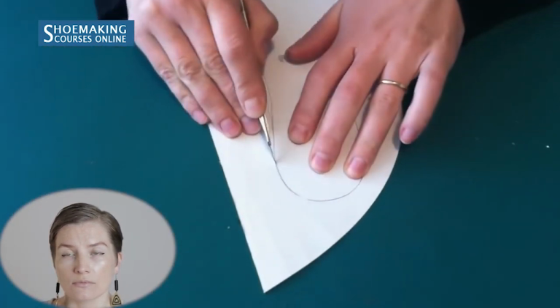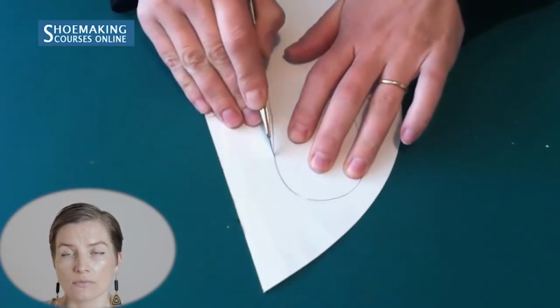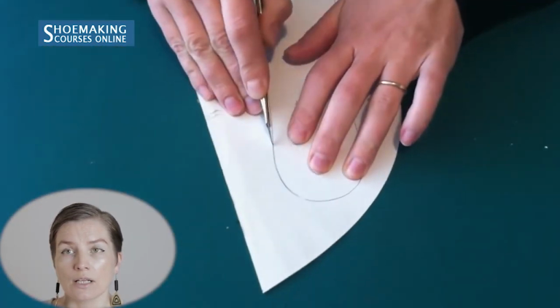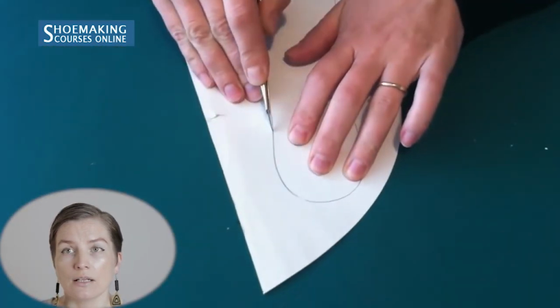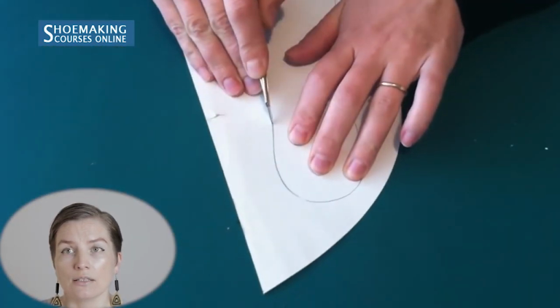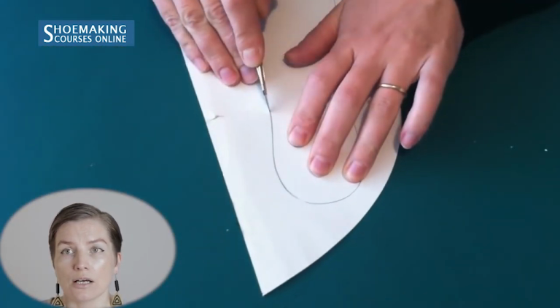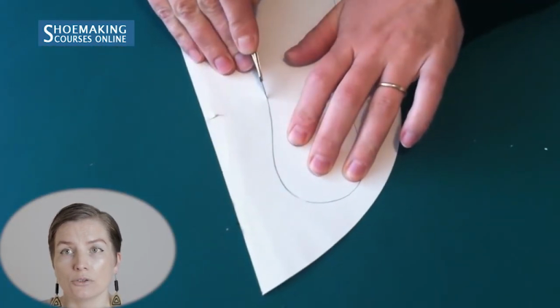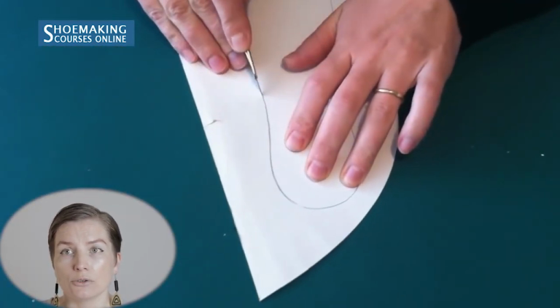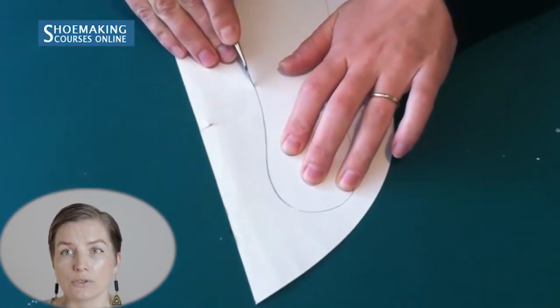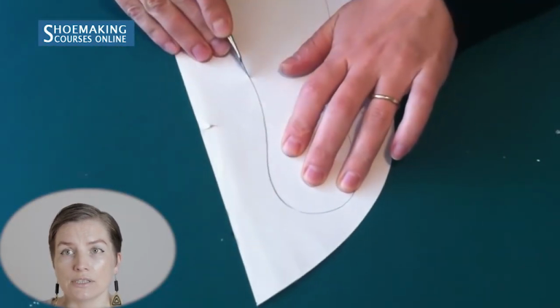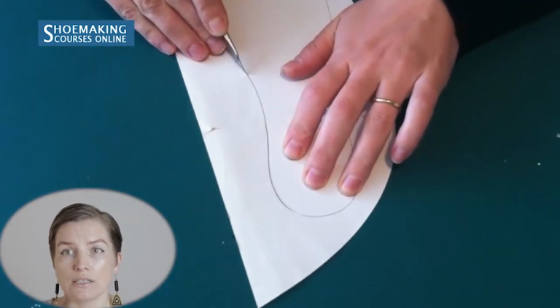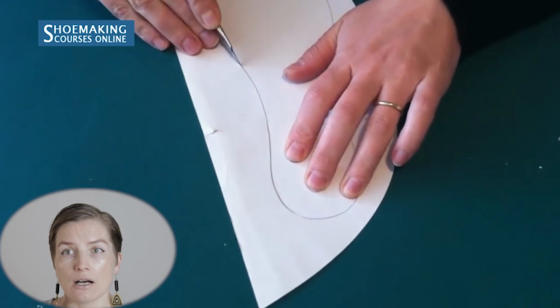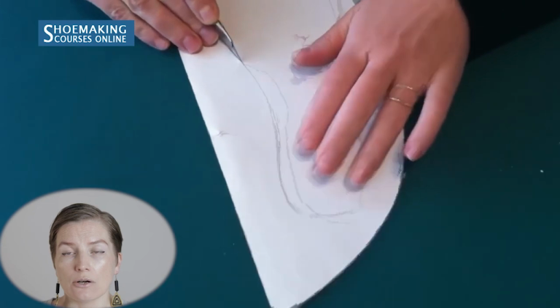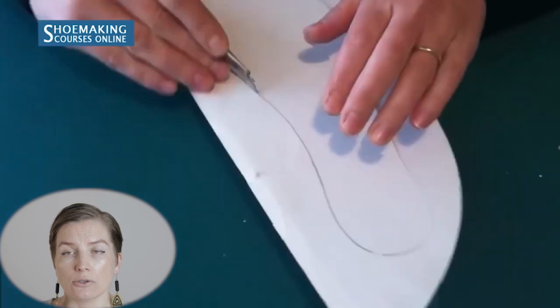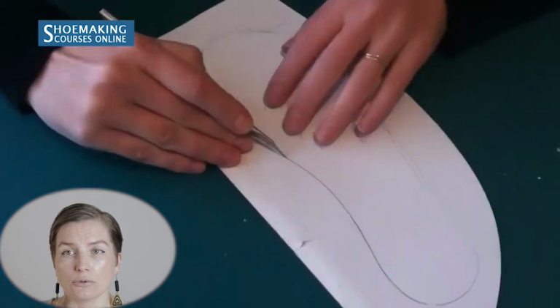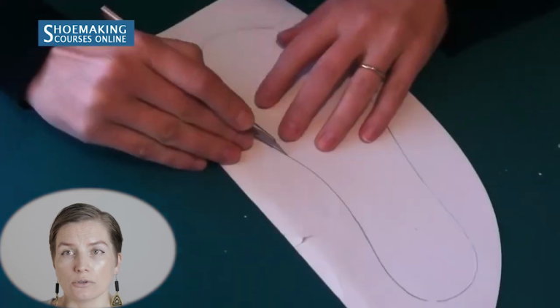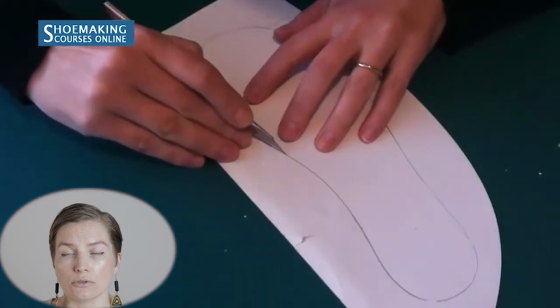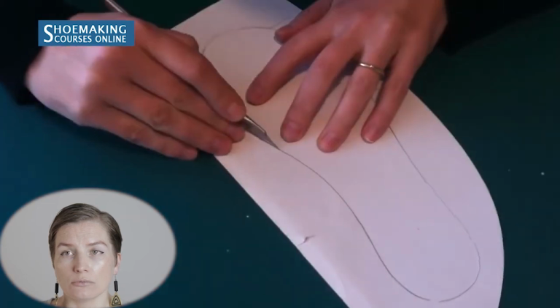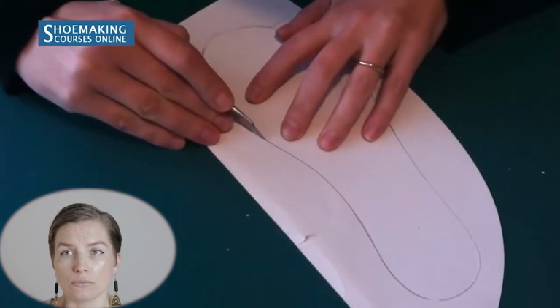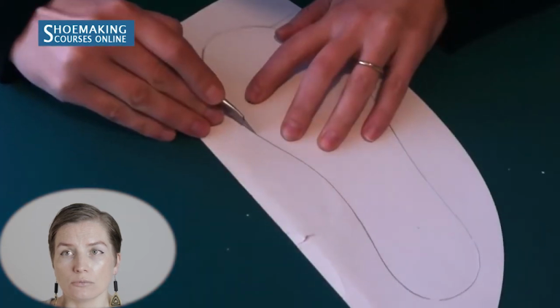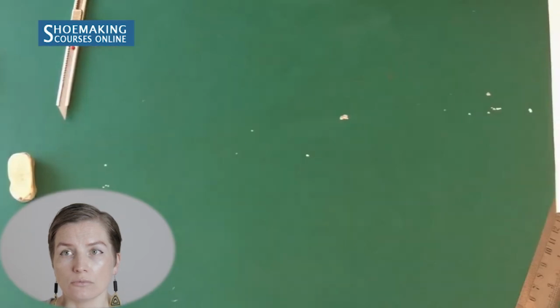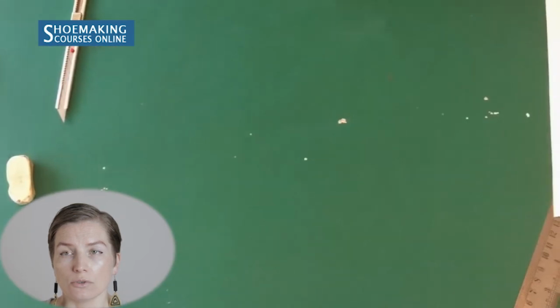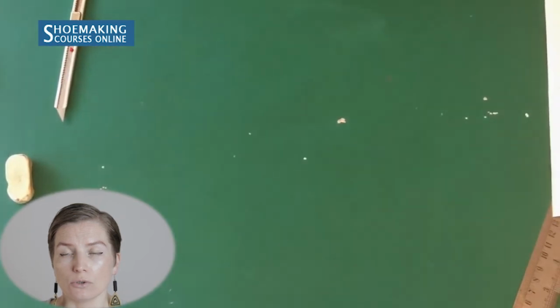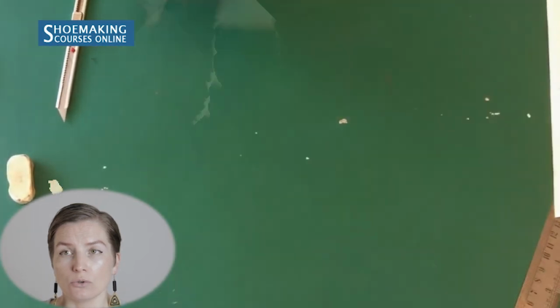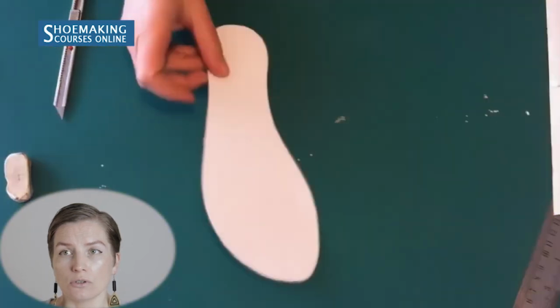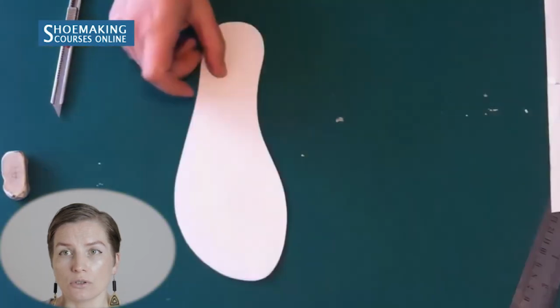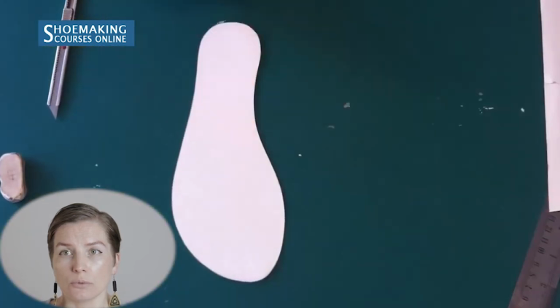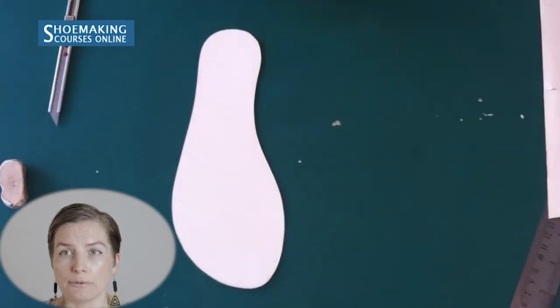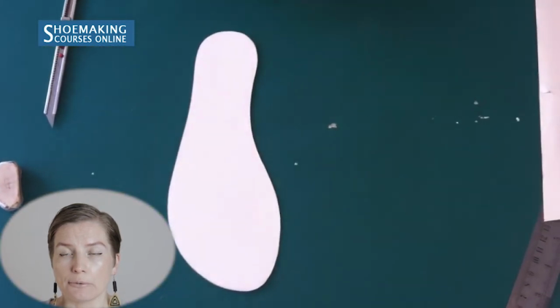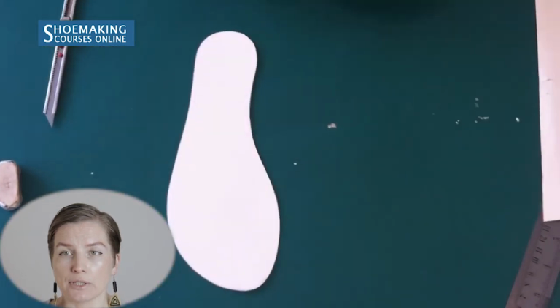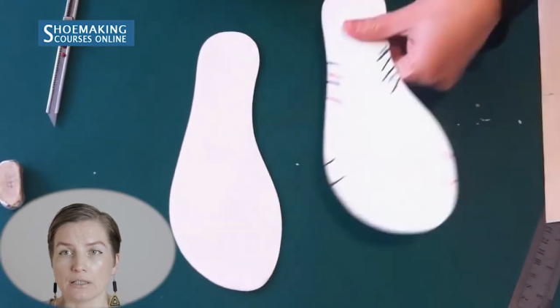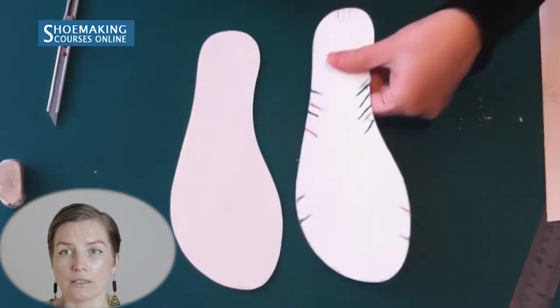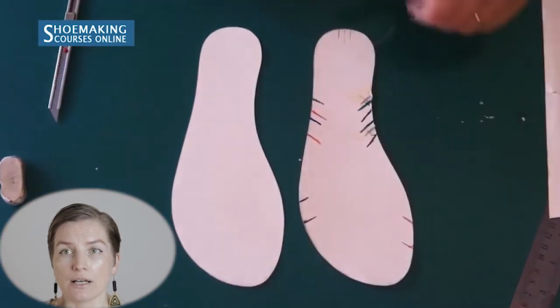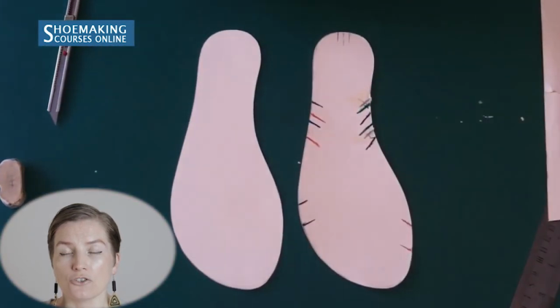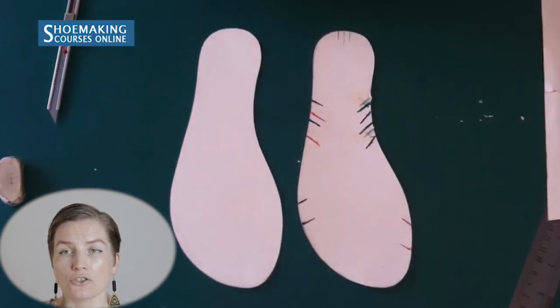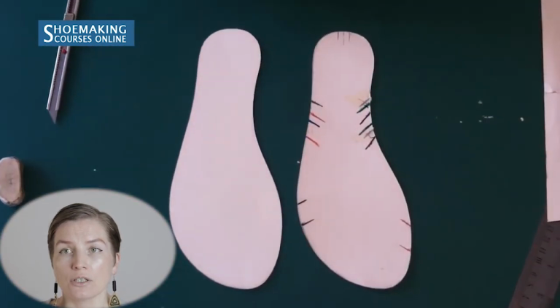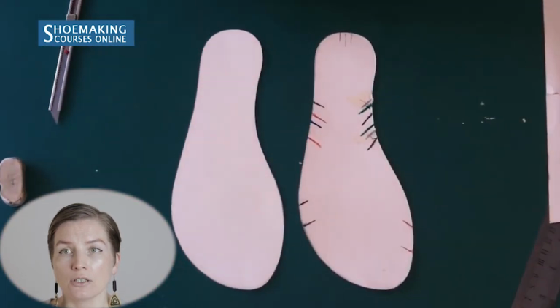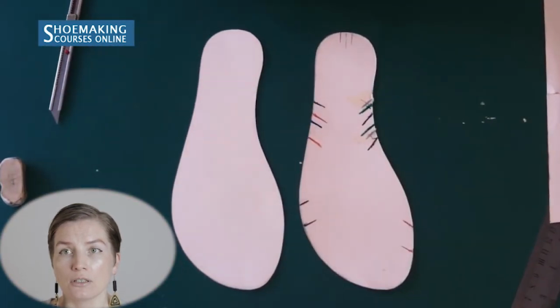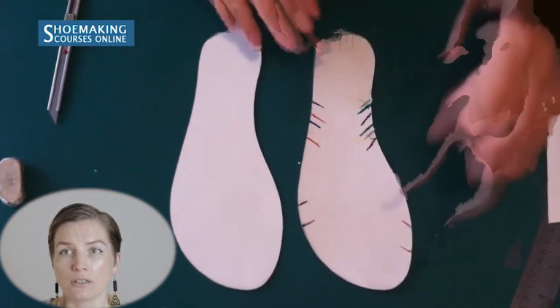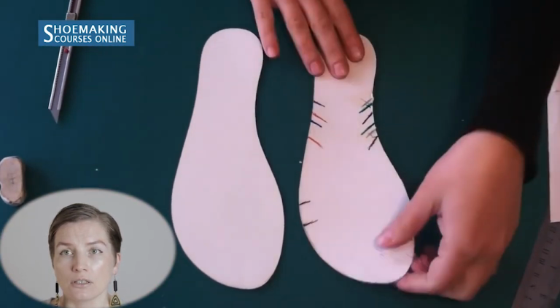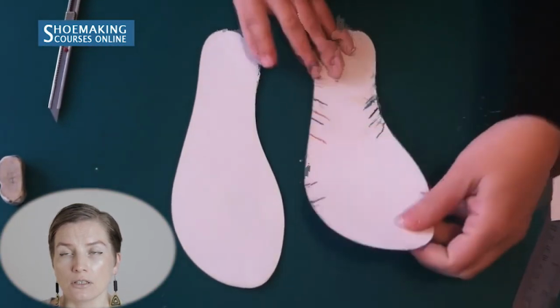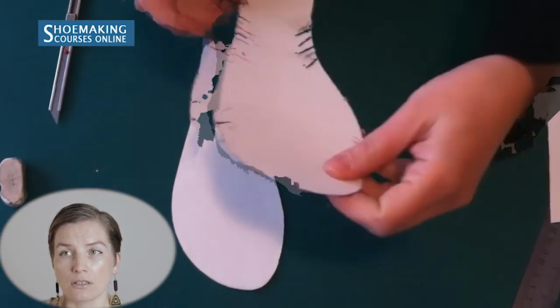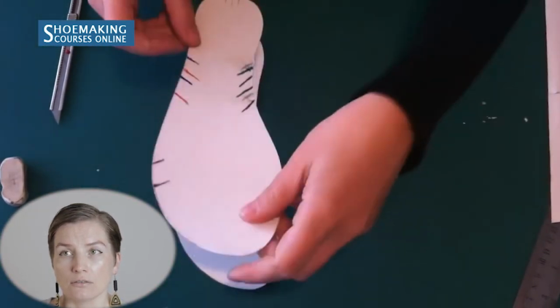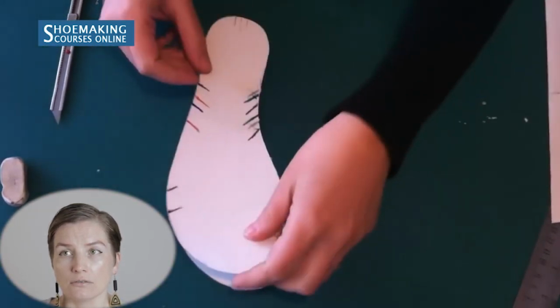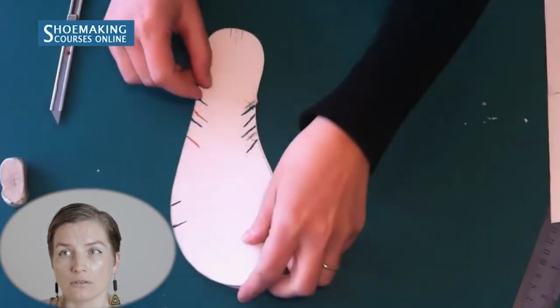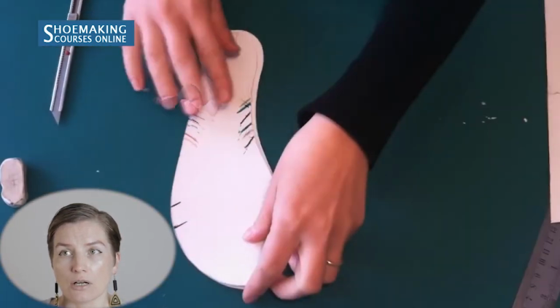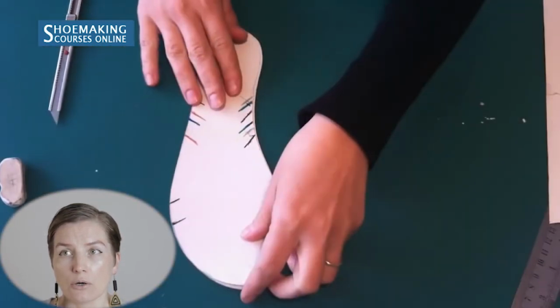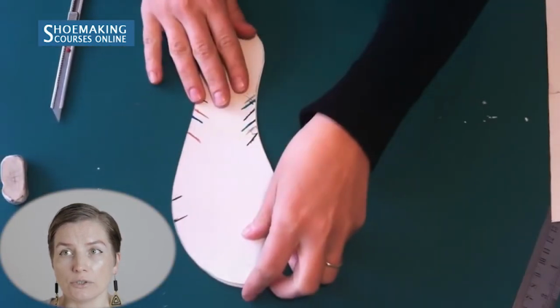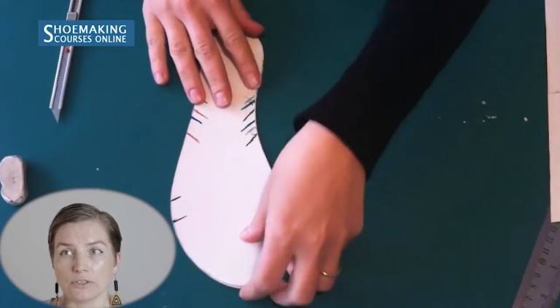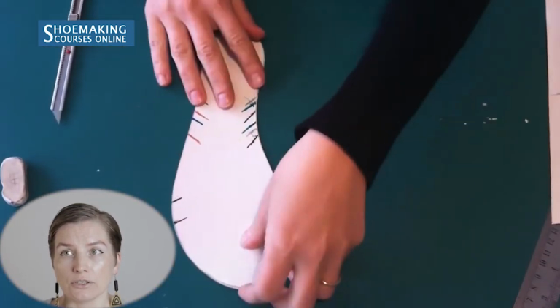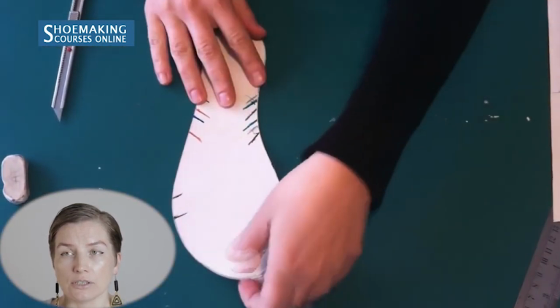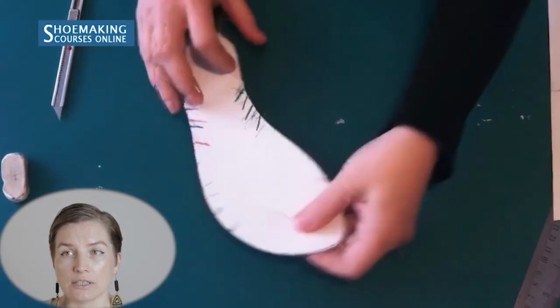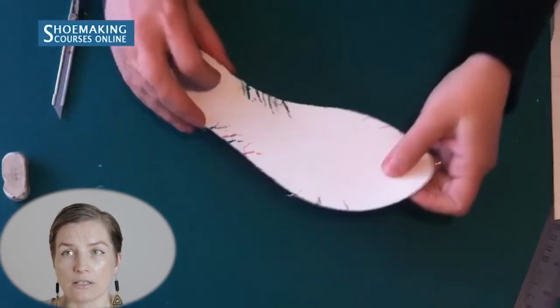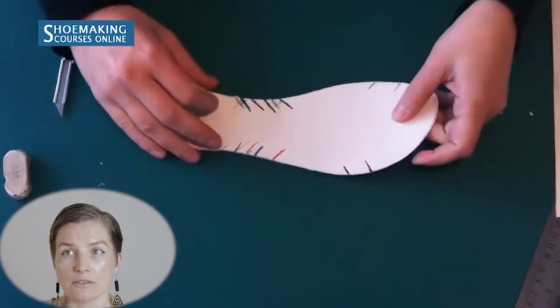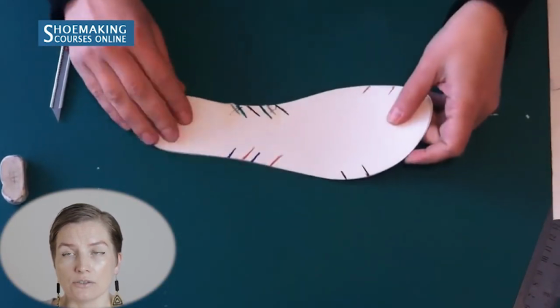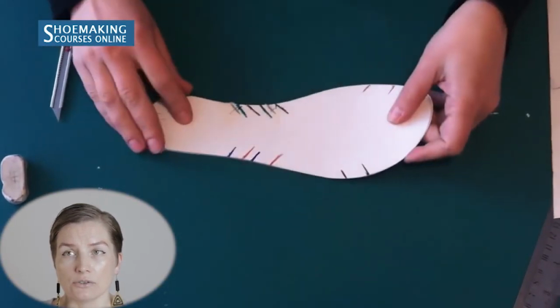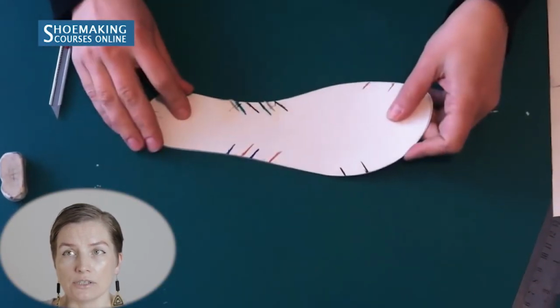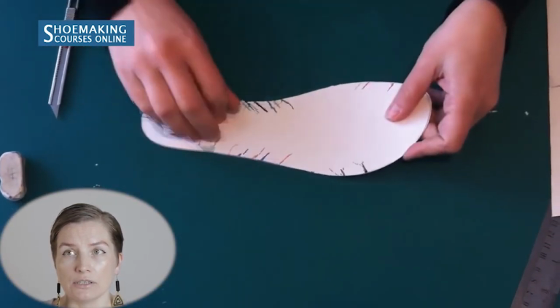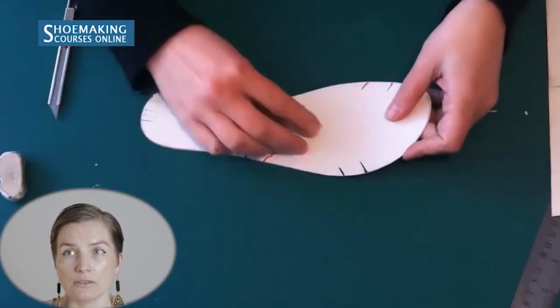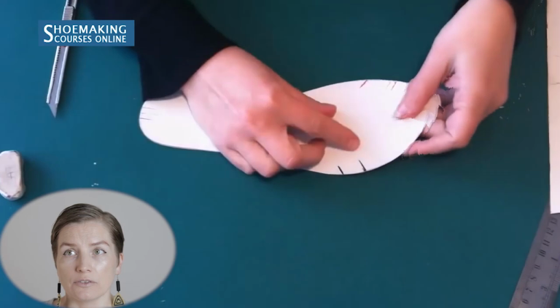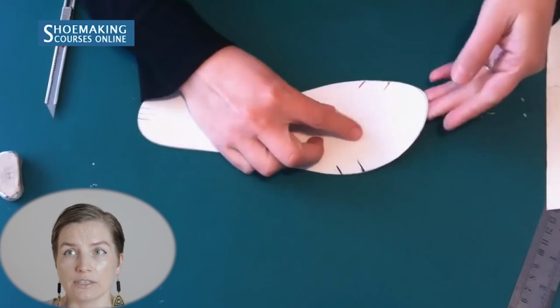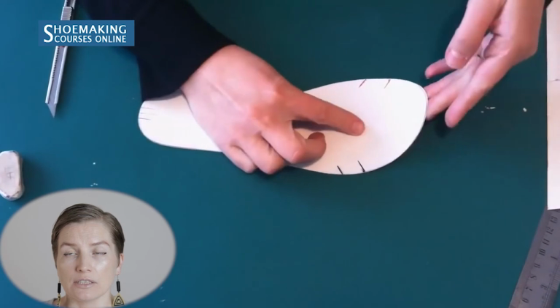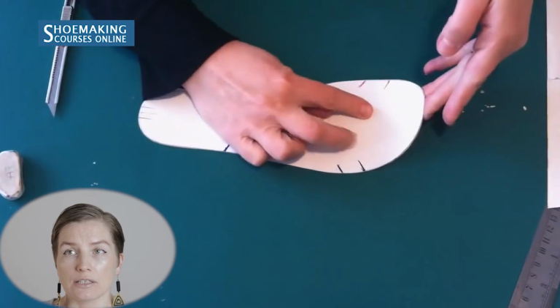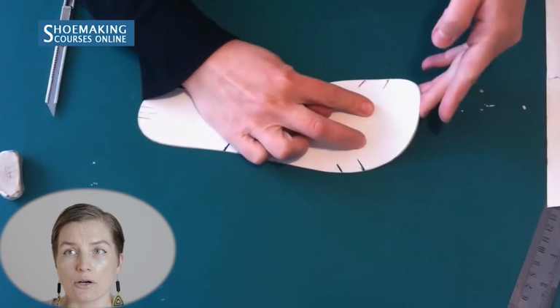In the meantime while the glue is drying, we'll make the pattern for the shoe sole. Usually shoes don't have a straight shoe sole in the toe area — it's lifted slightly. To create this effect where the toe is lifted above ground, we need to enlarge the shoe sole approximately two to three millimeters in the toe area.